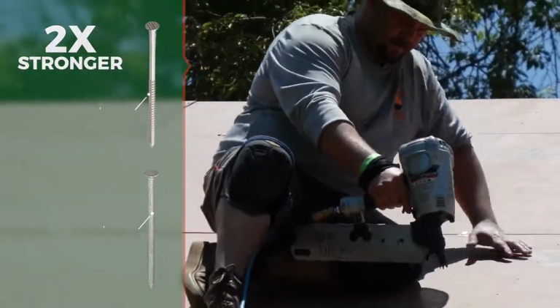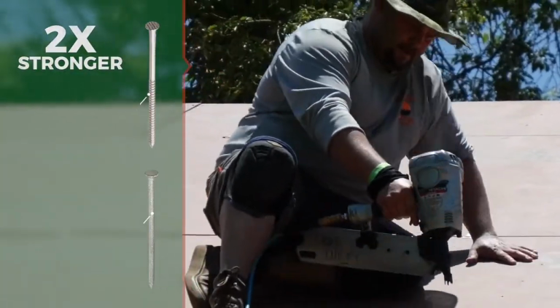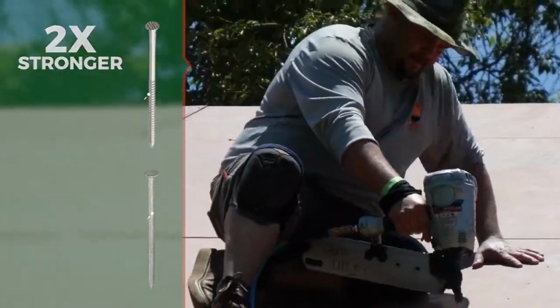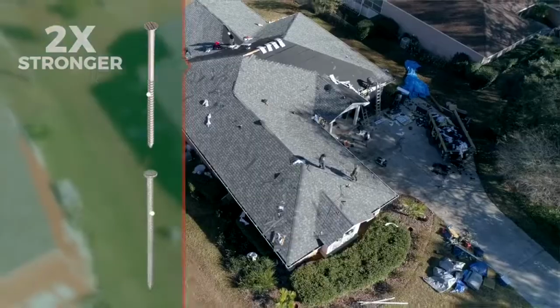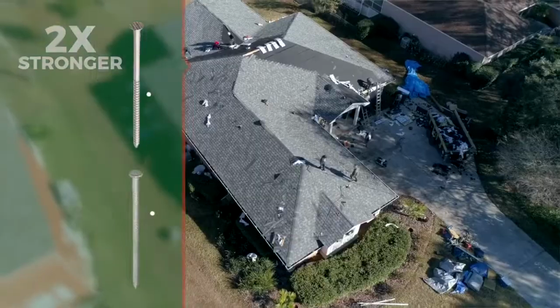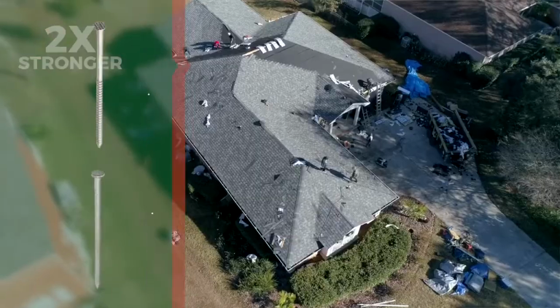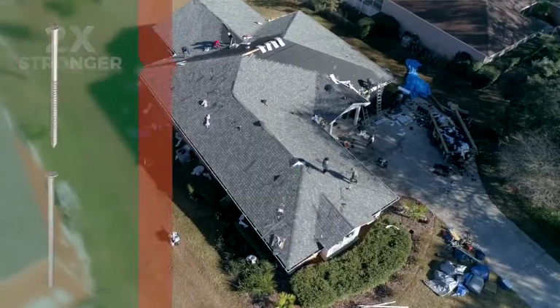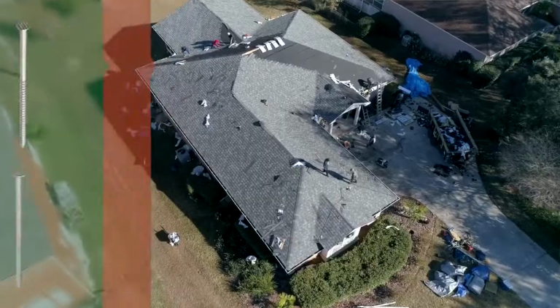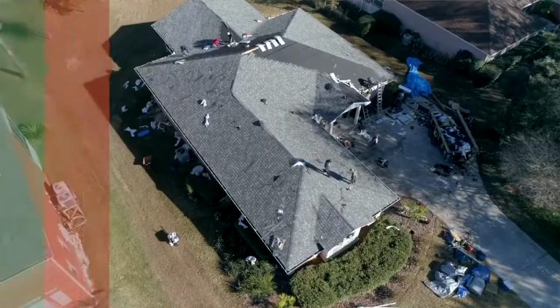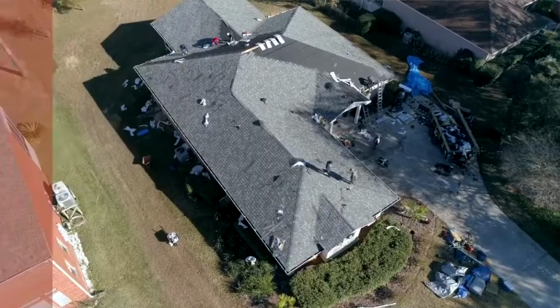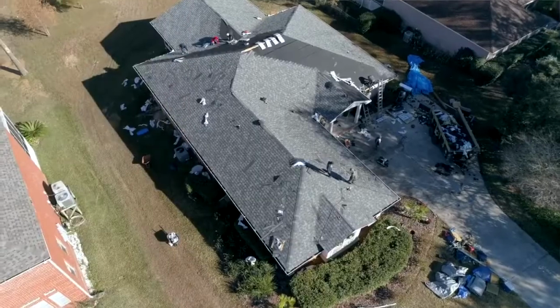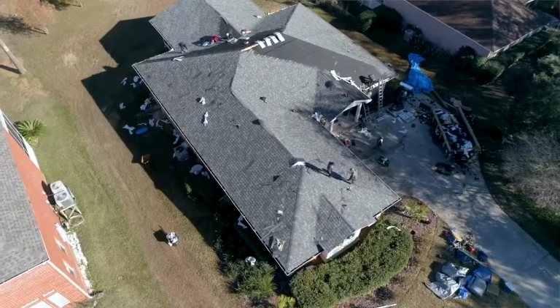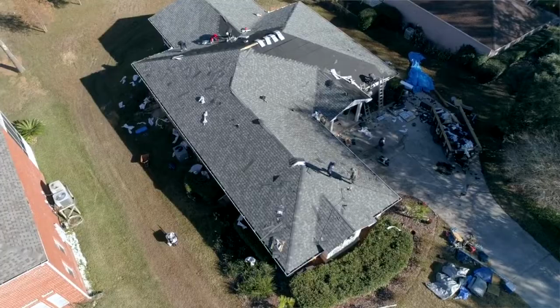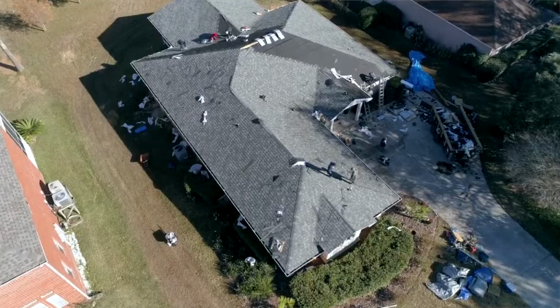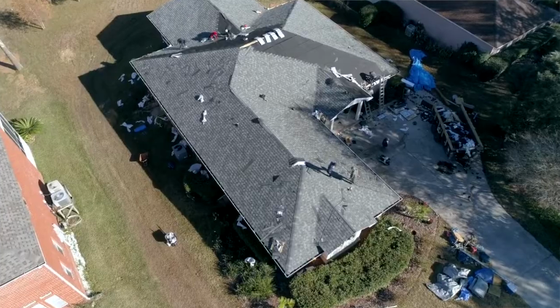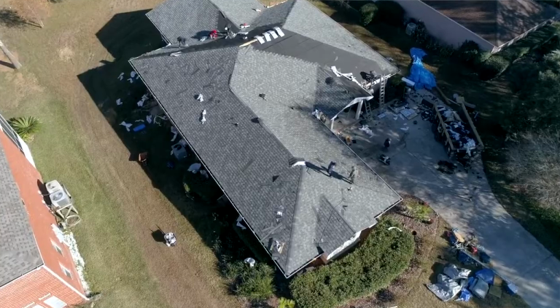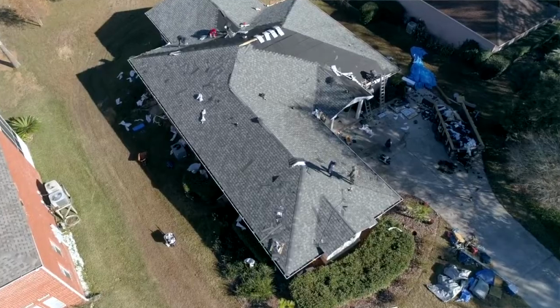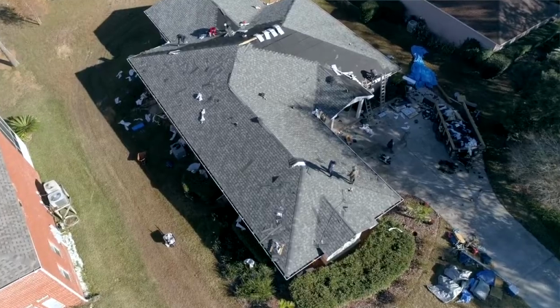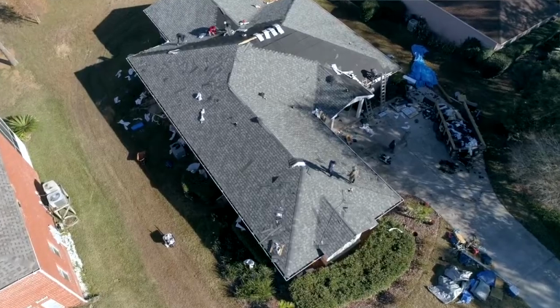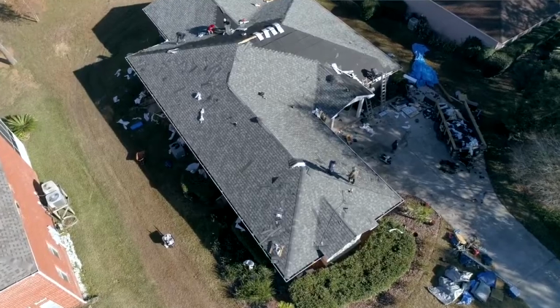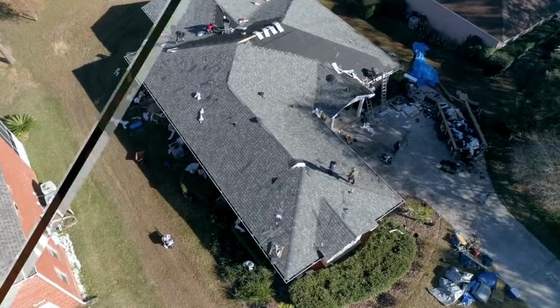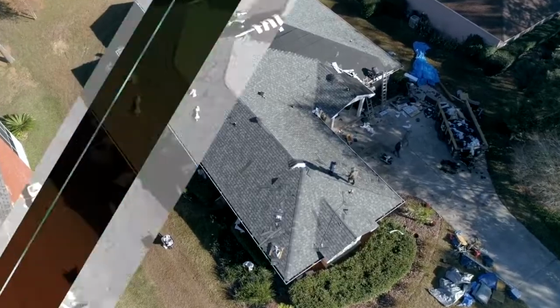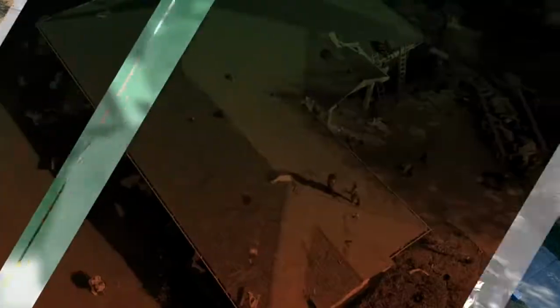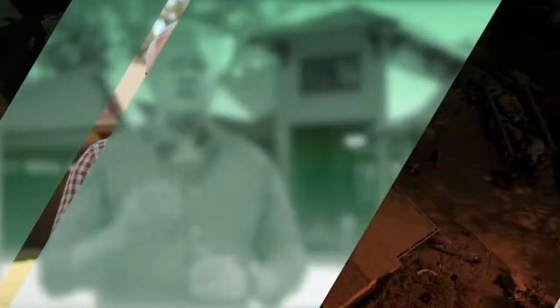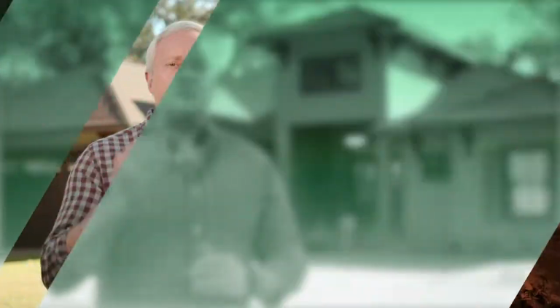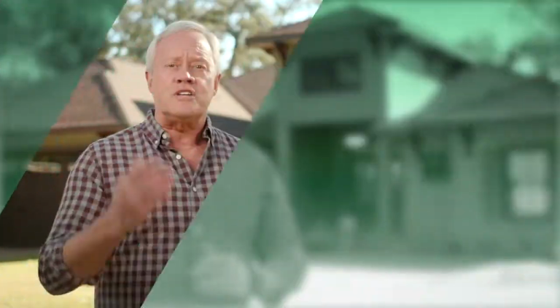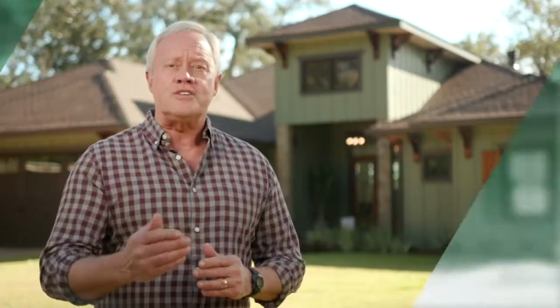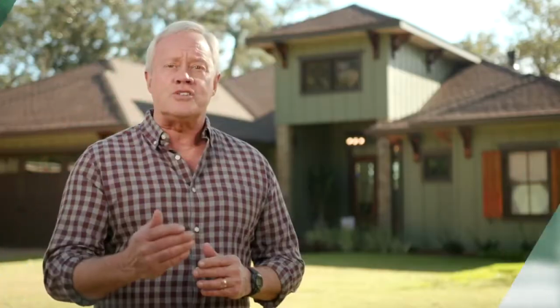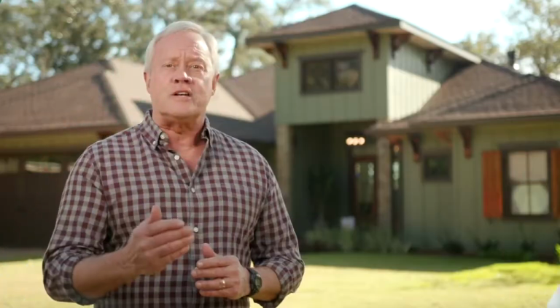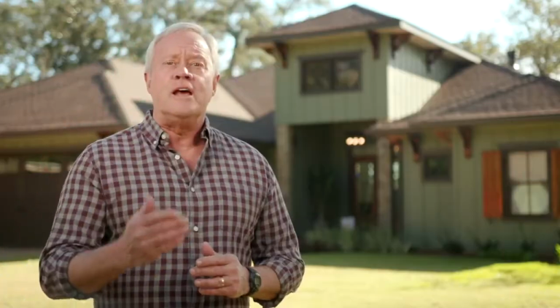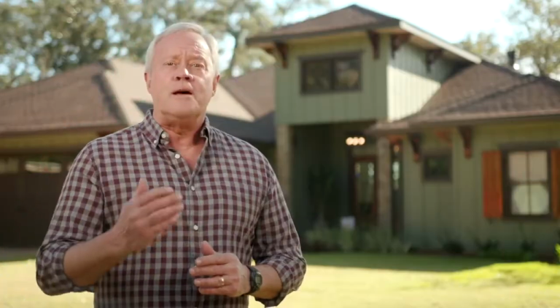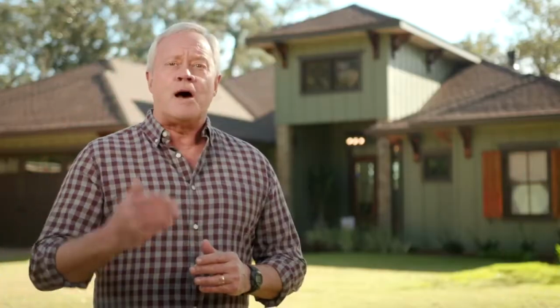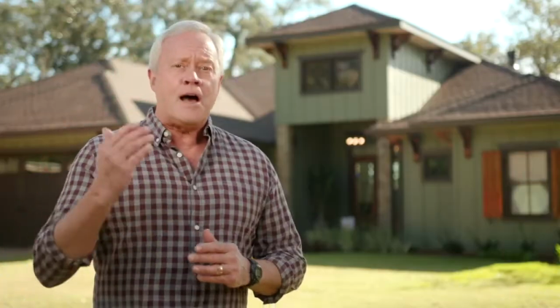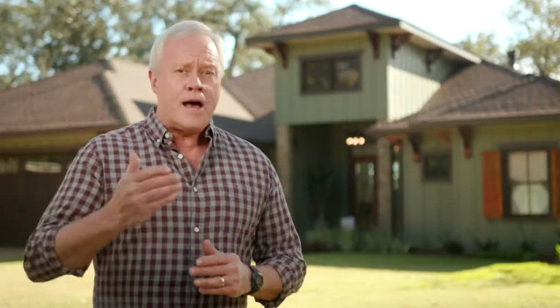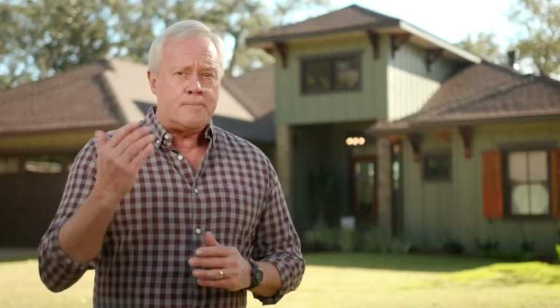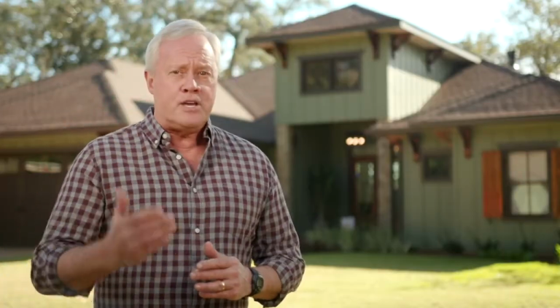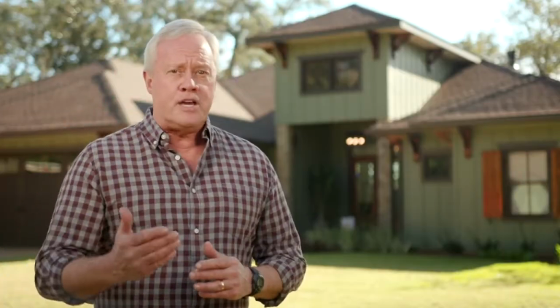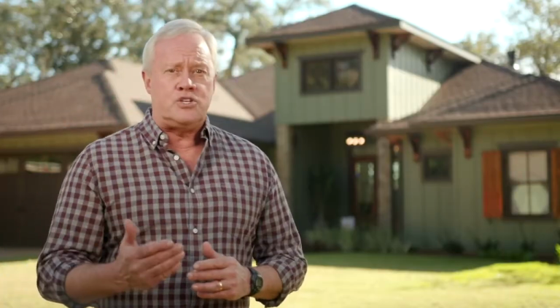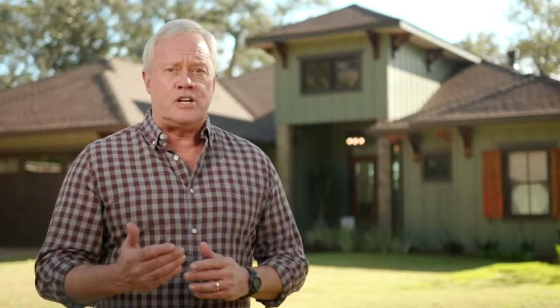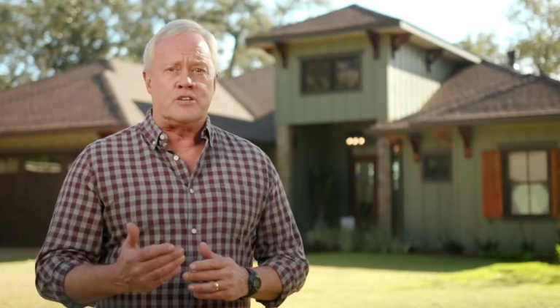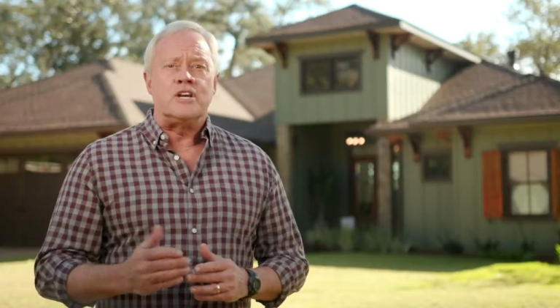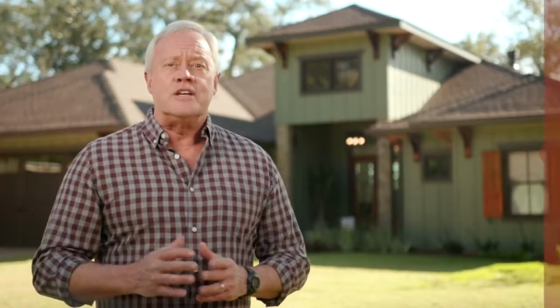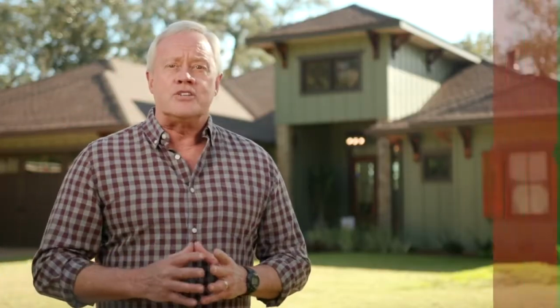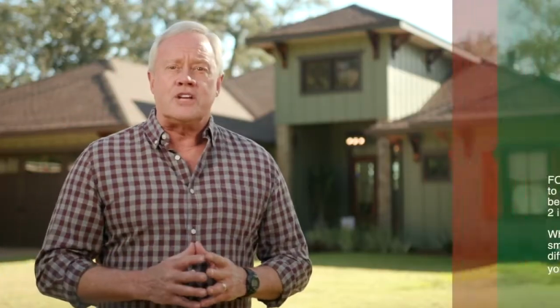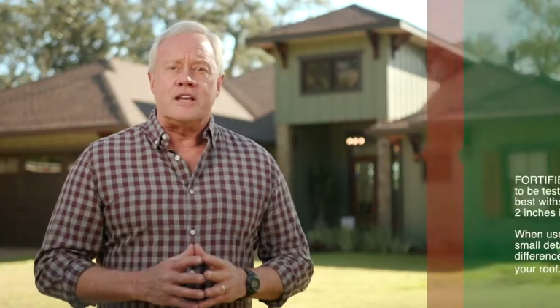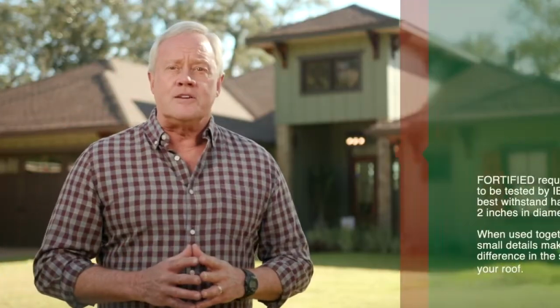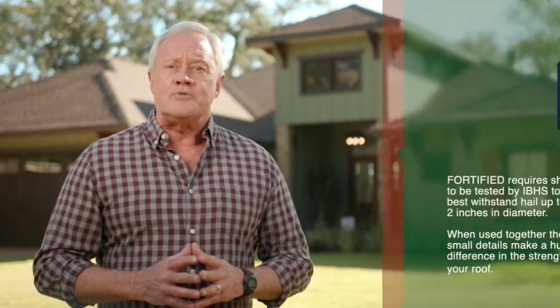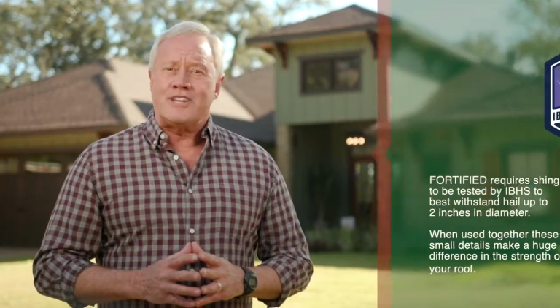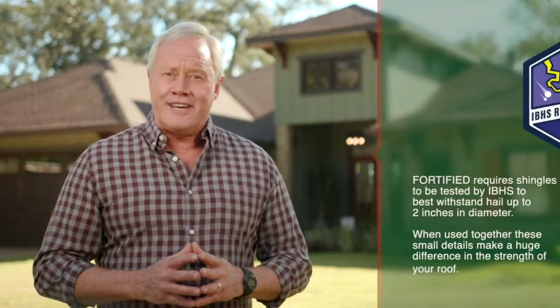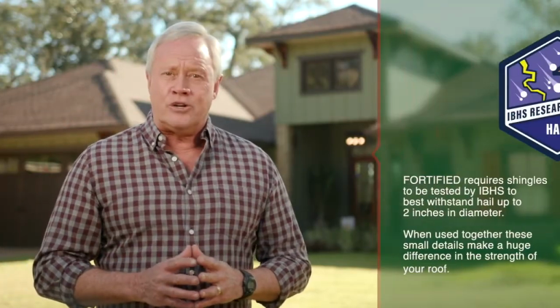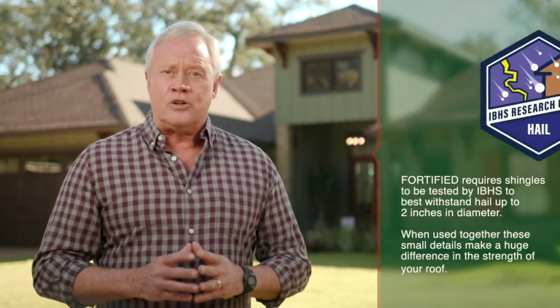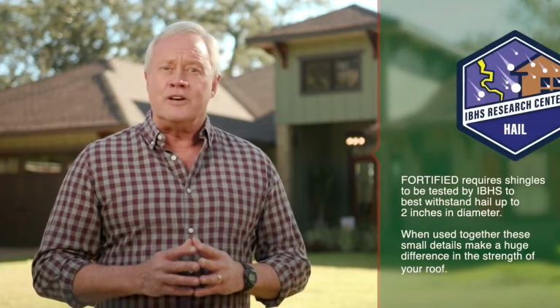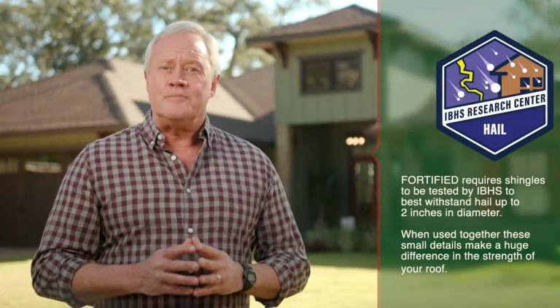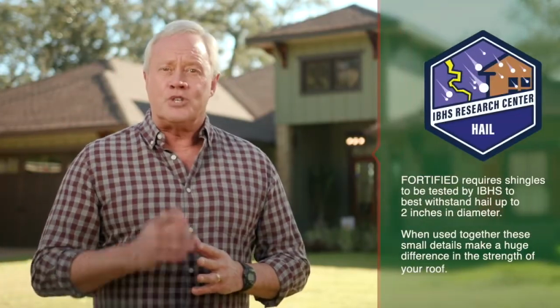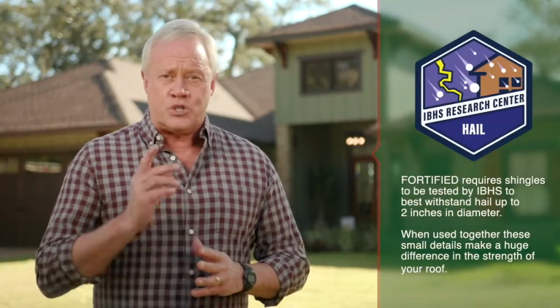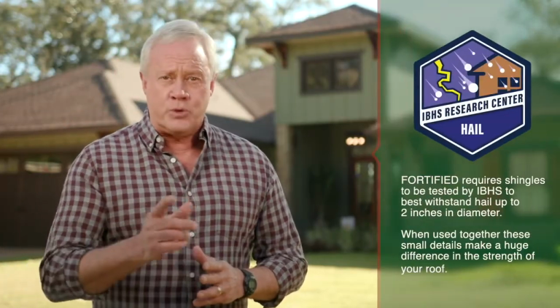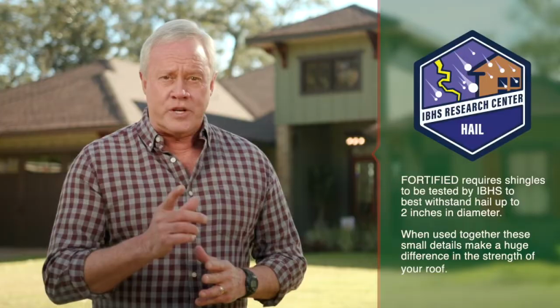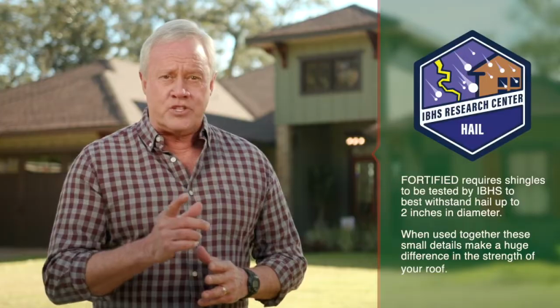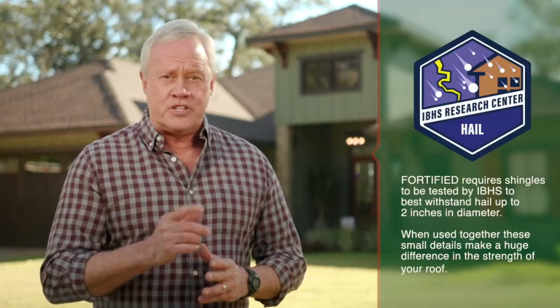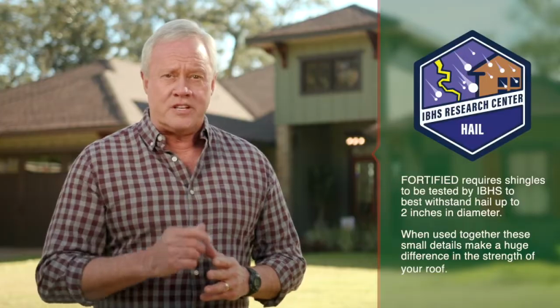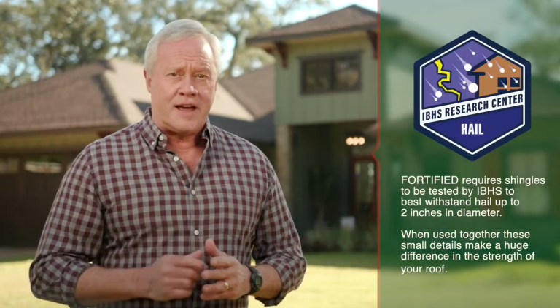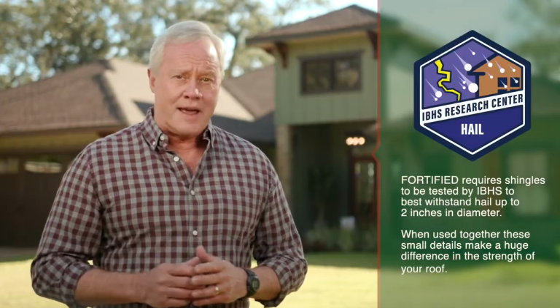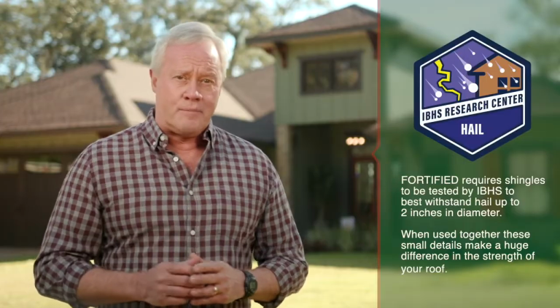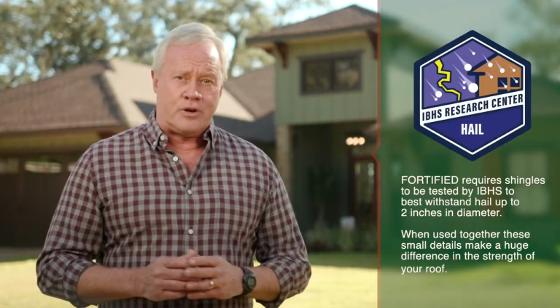You can also take Fortified one step further and use shingles tested by IBHS to stand up to hail up to two inches in diameter.